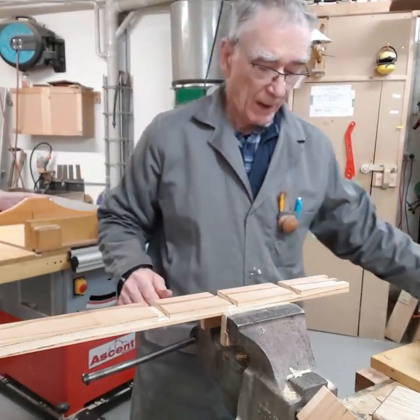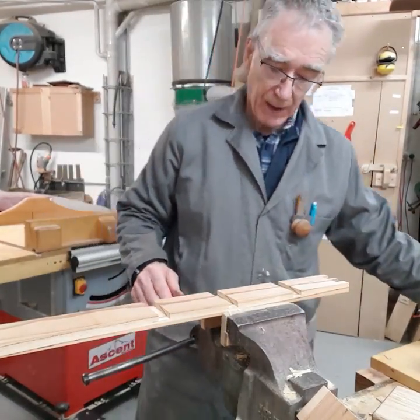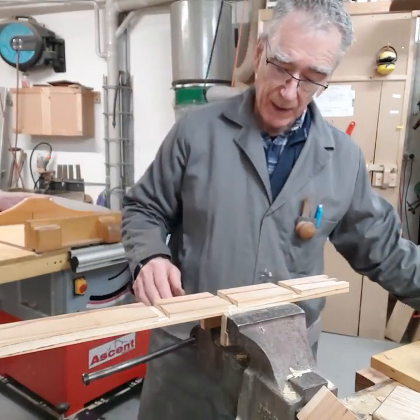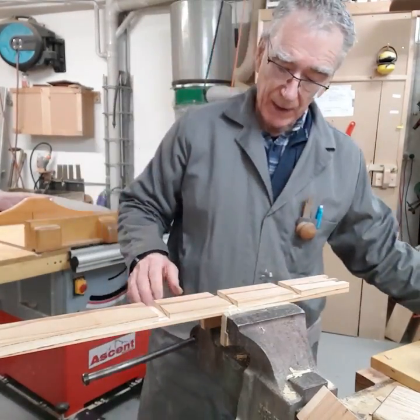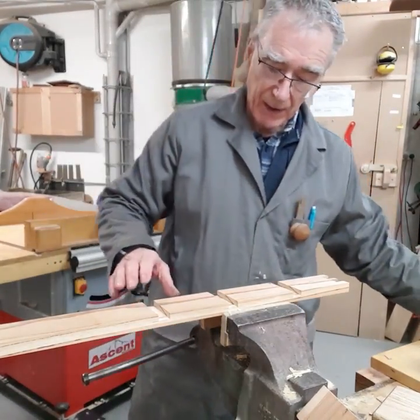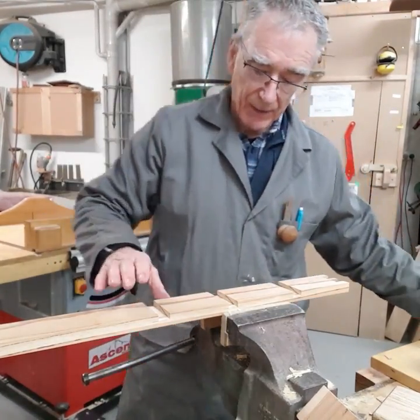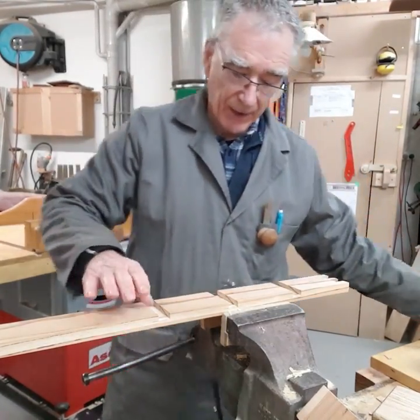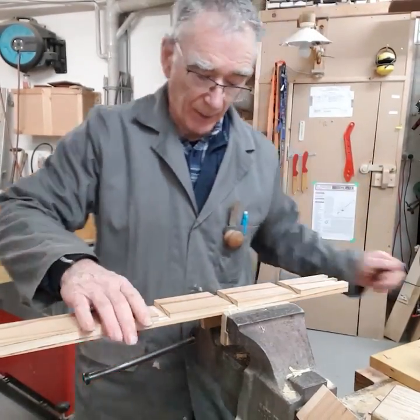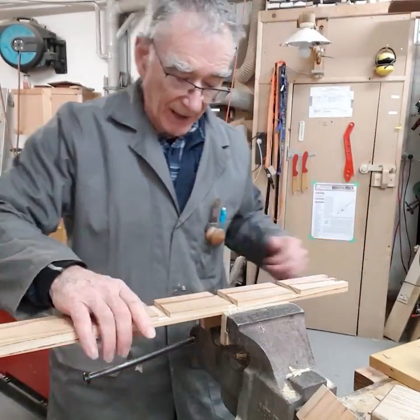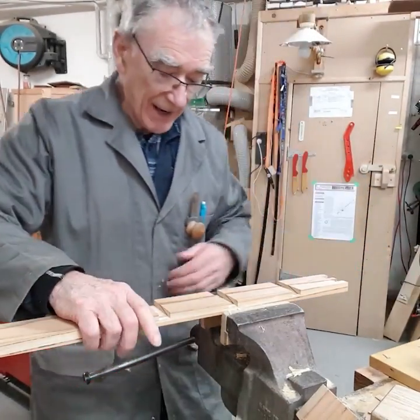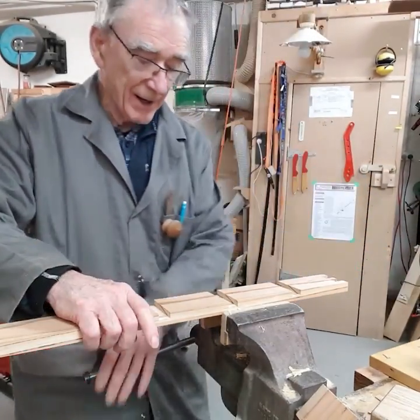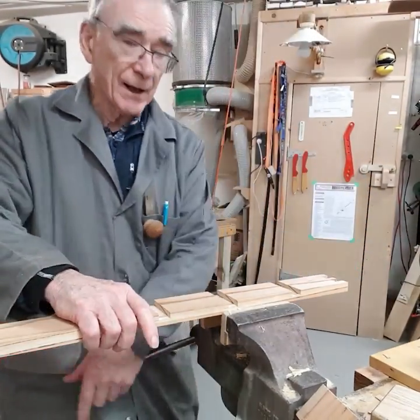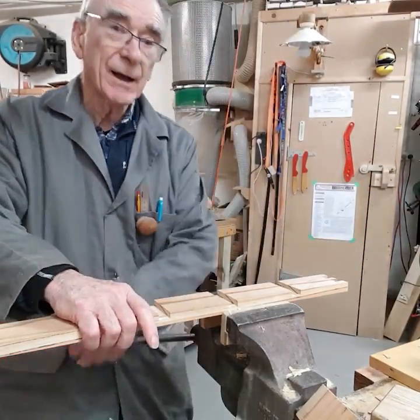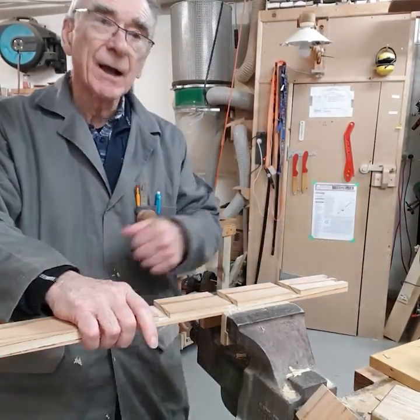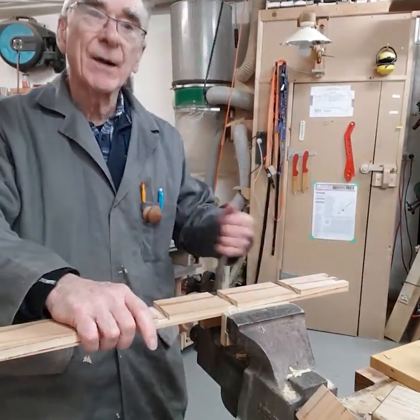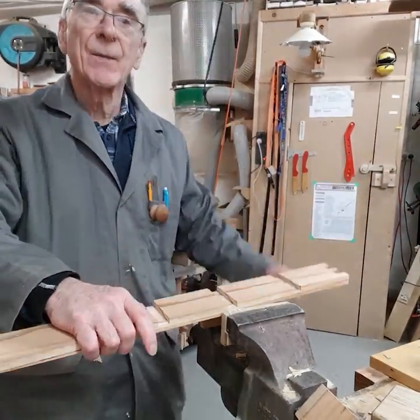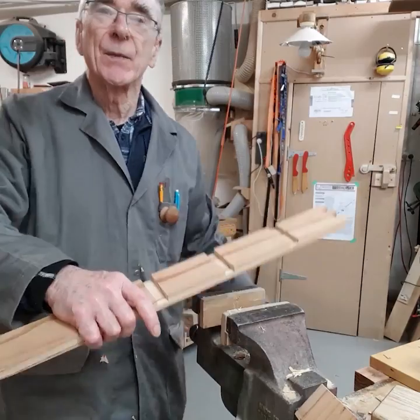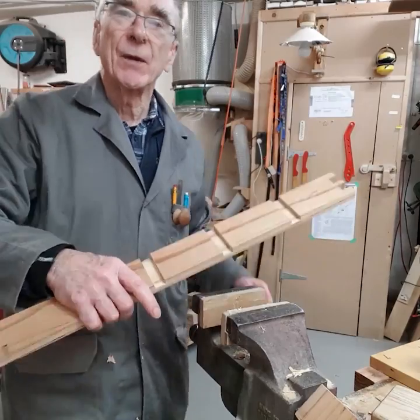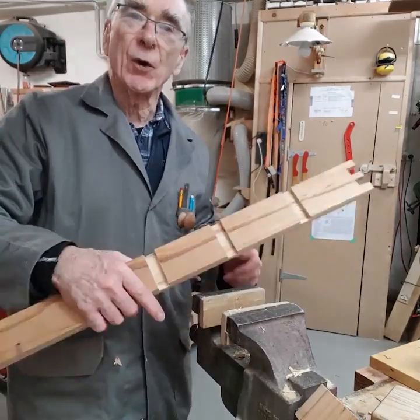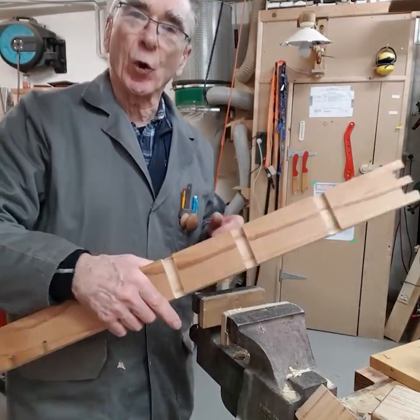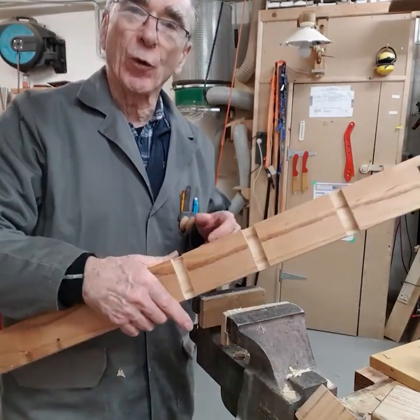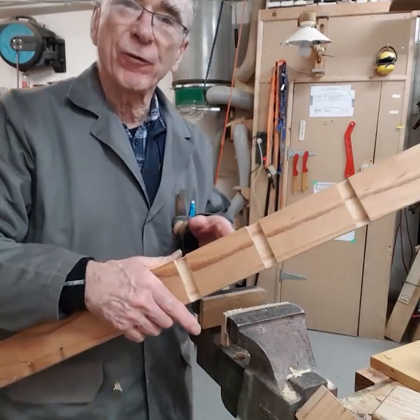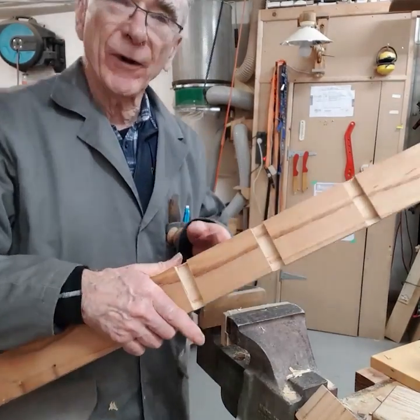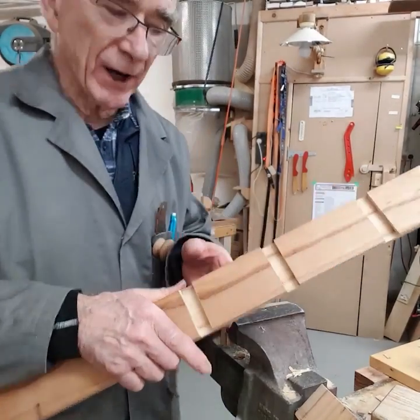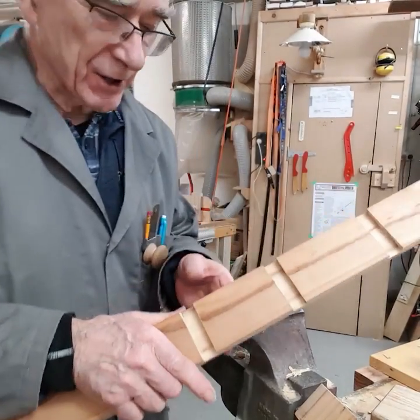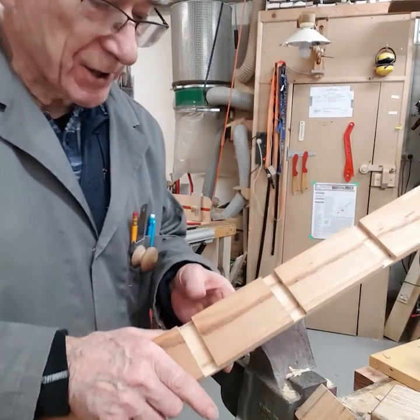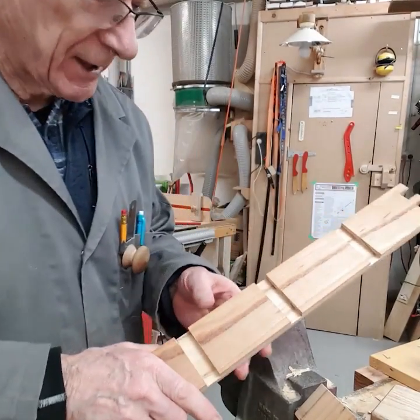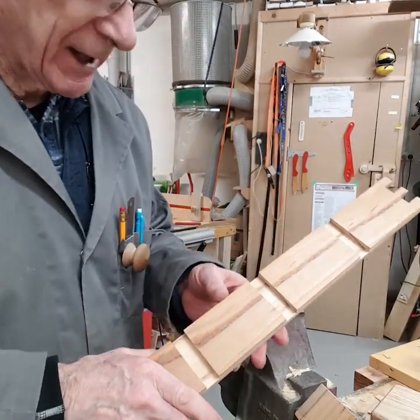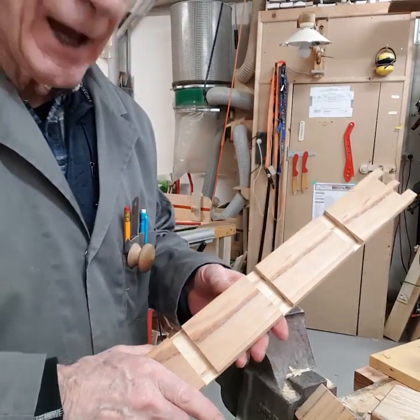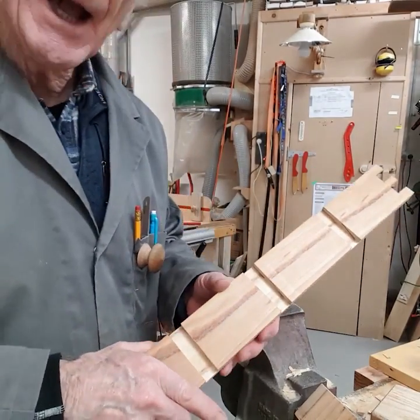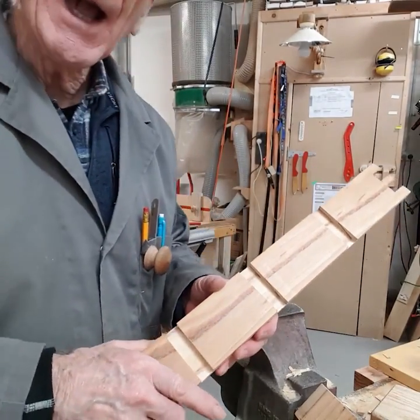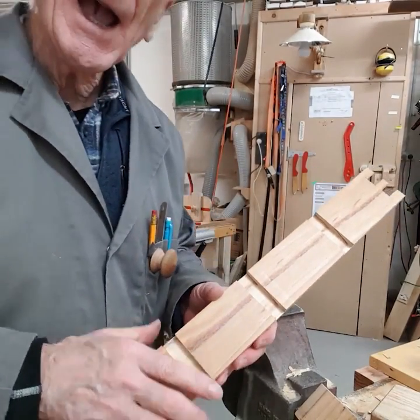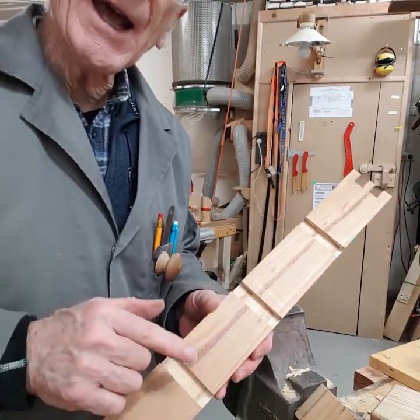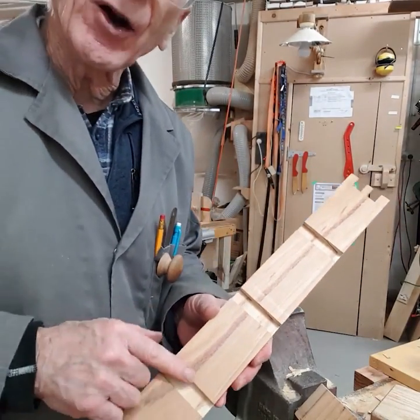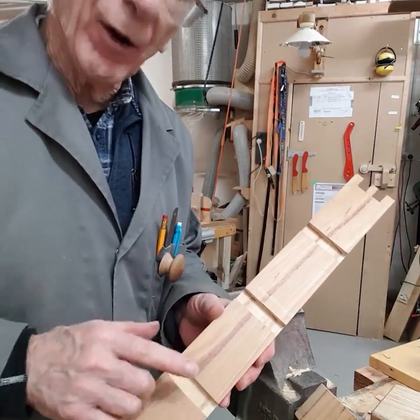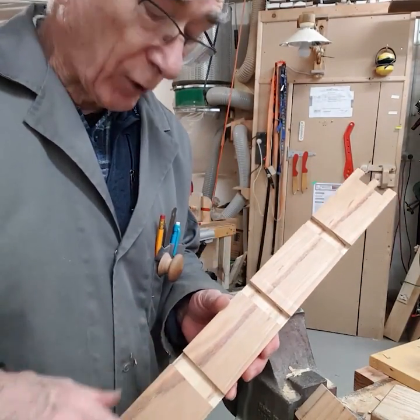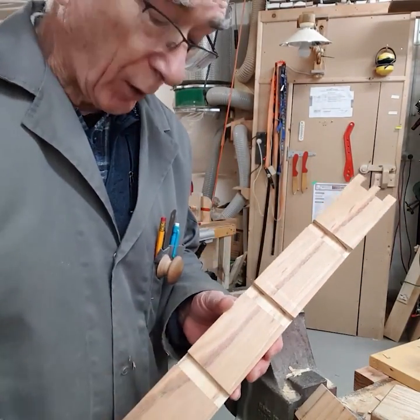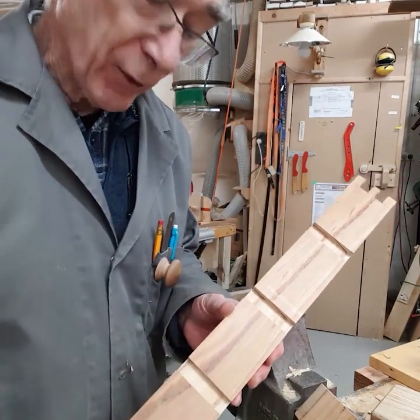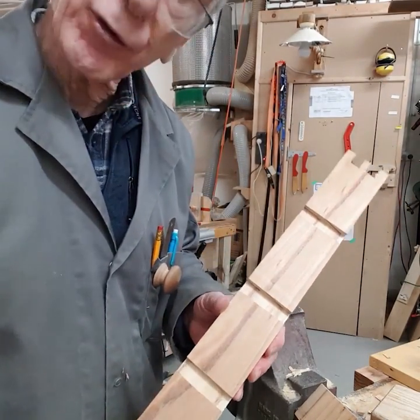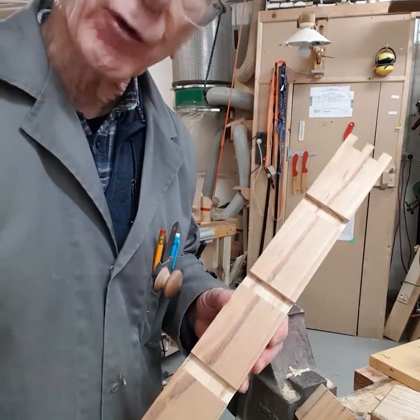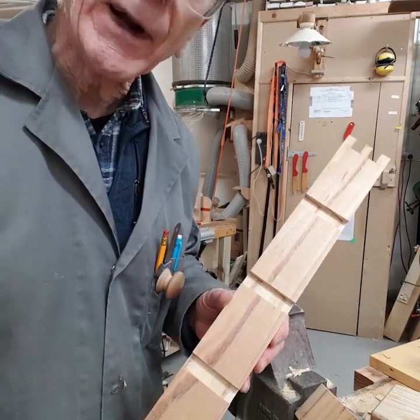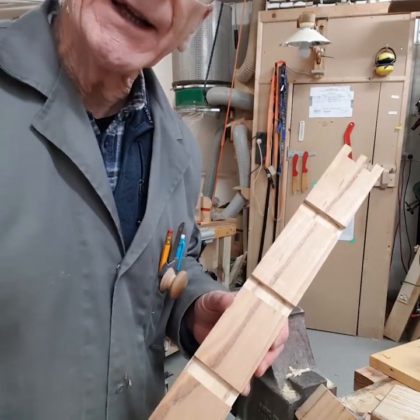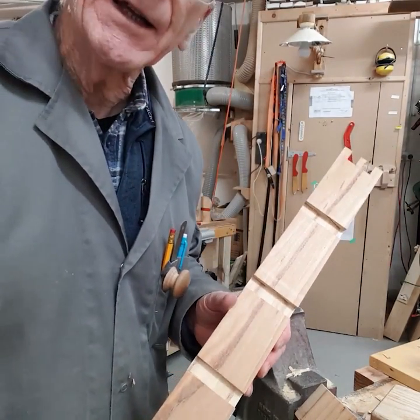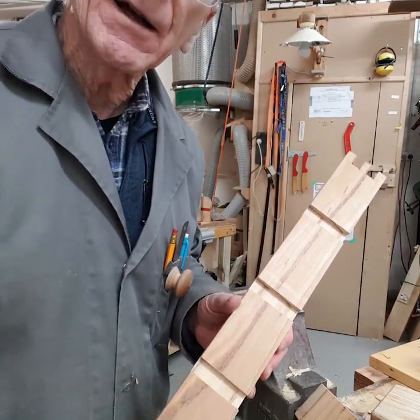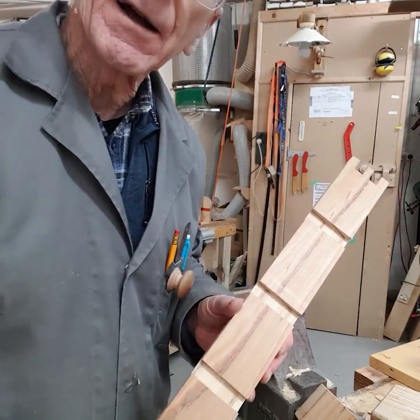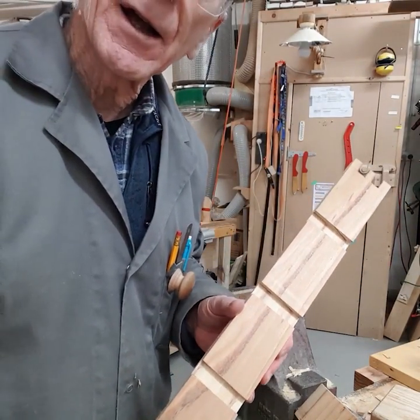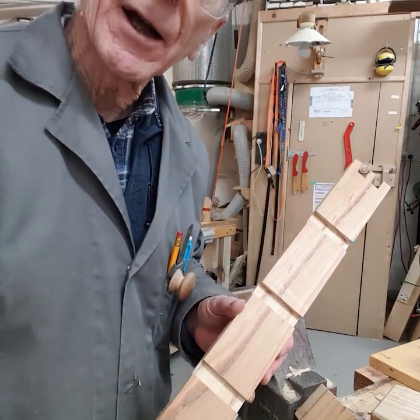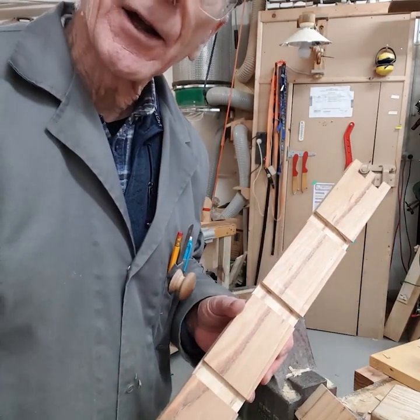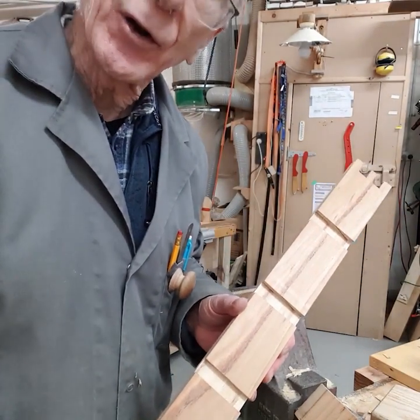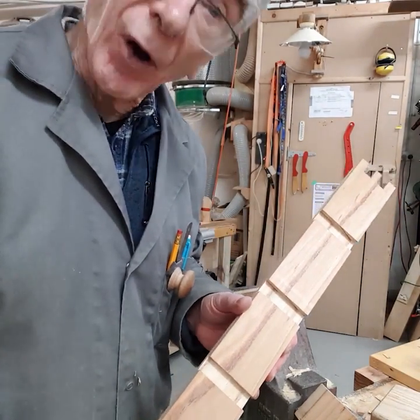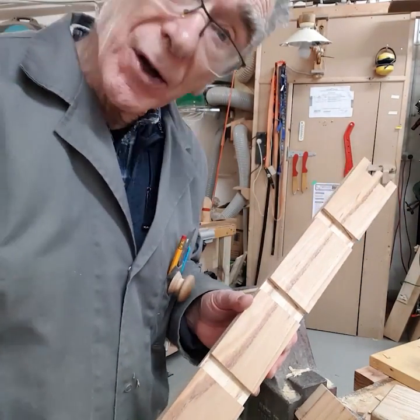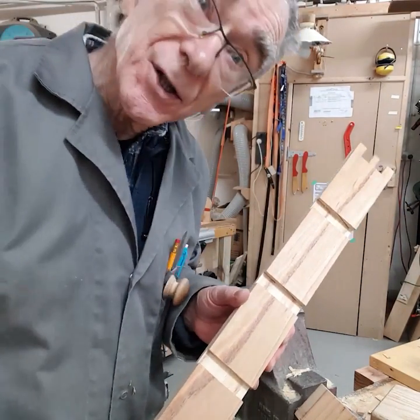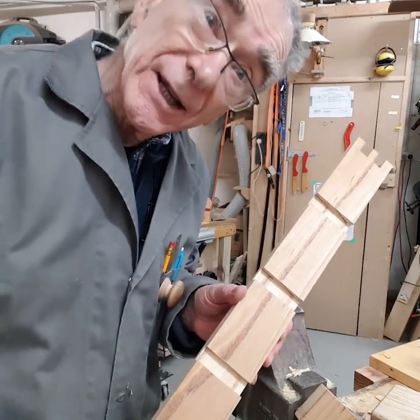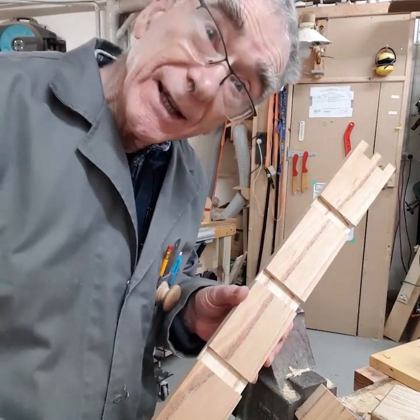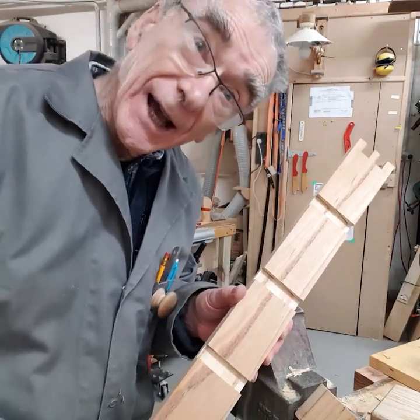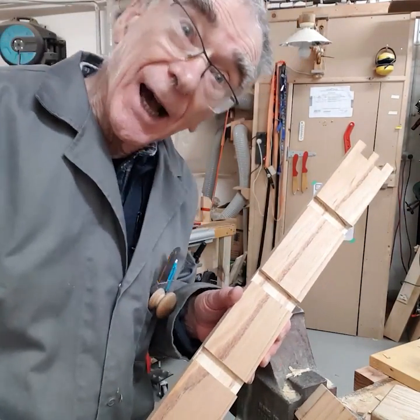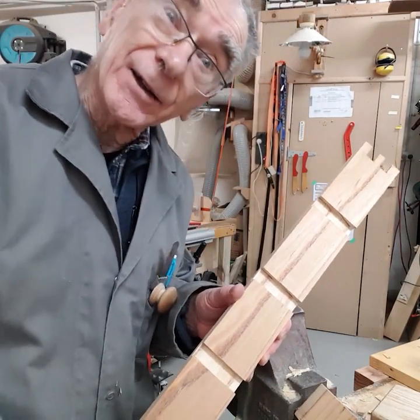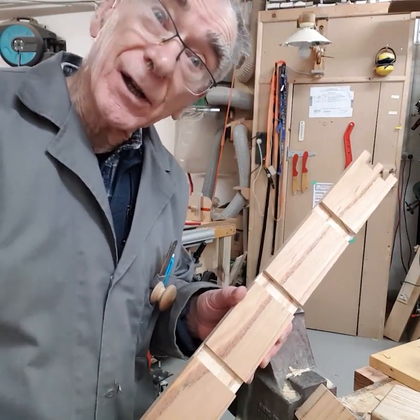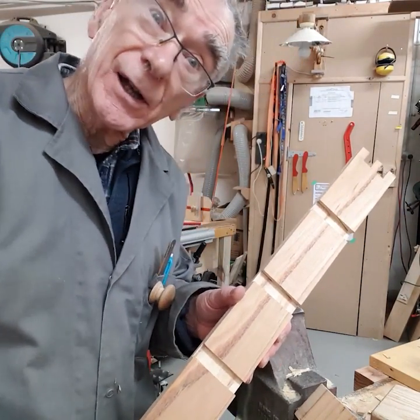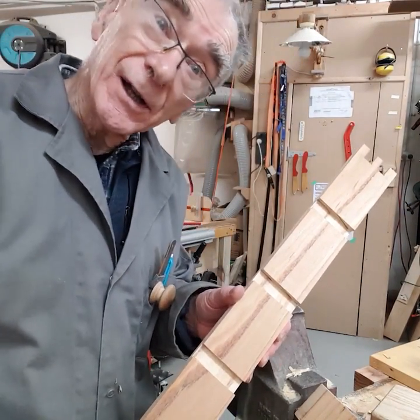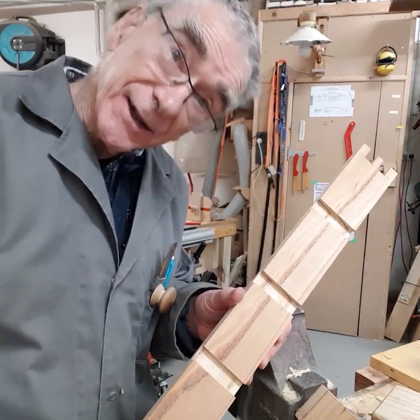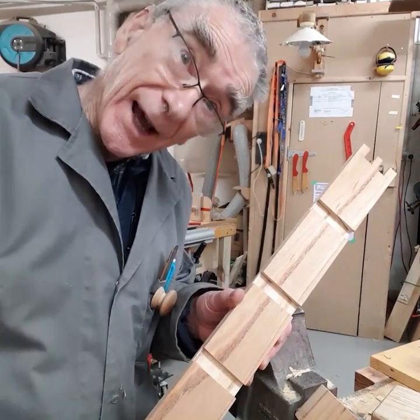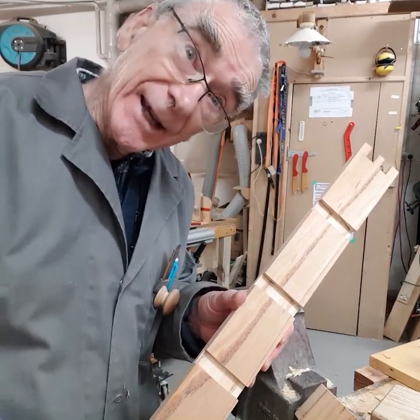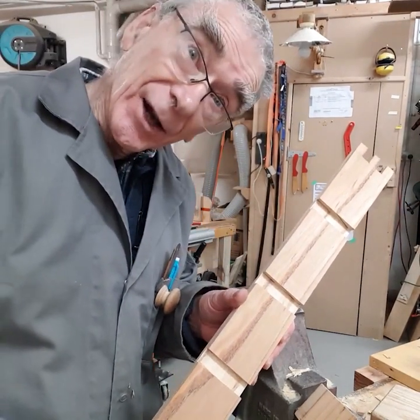There we are, they're all finished and I've got three nicely cut dados.